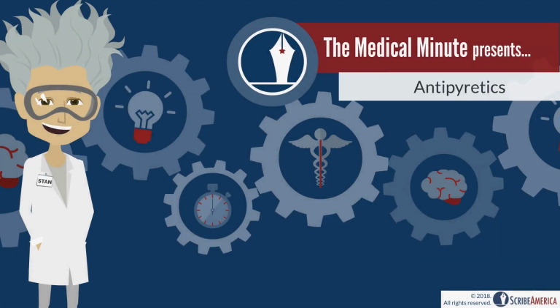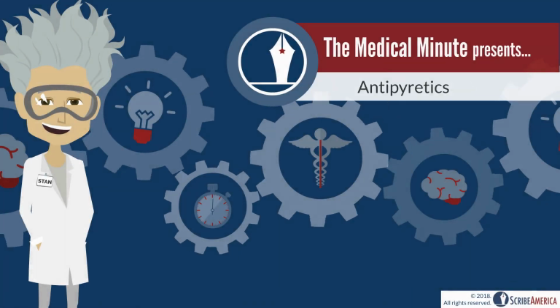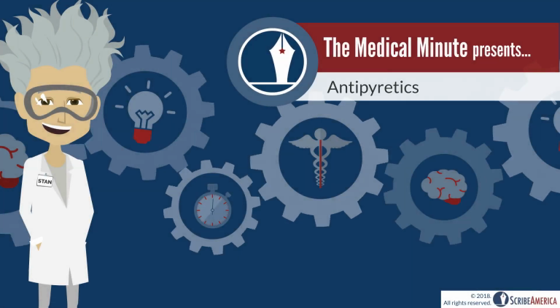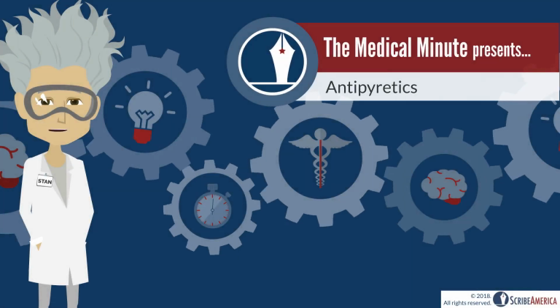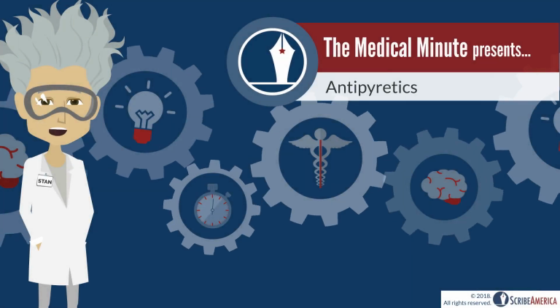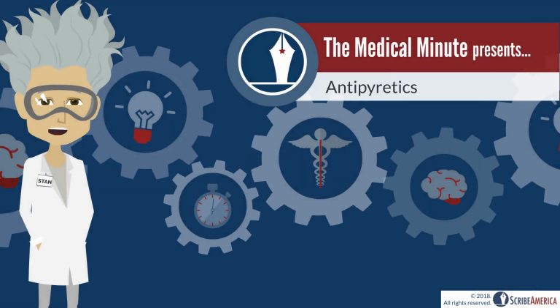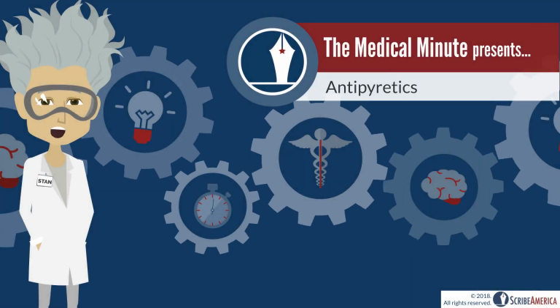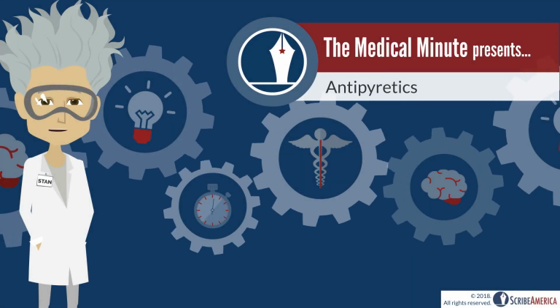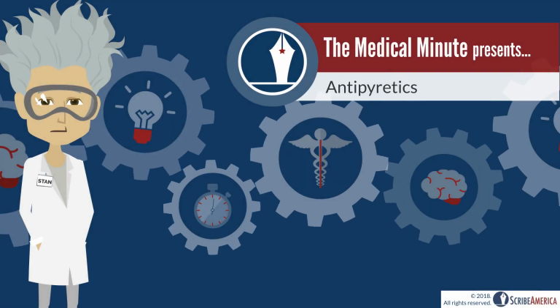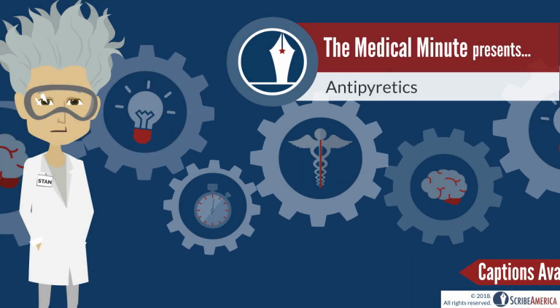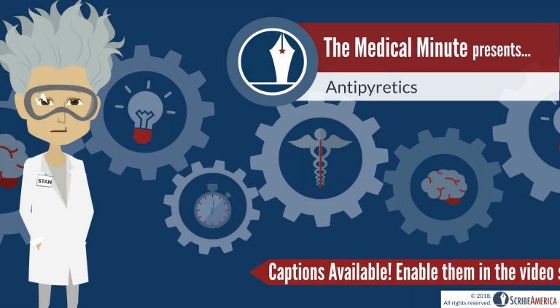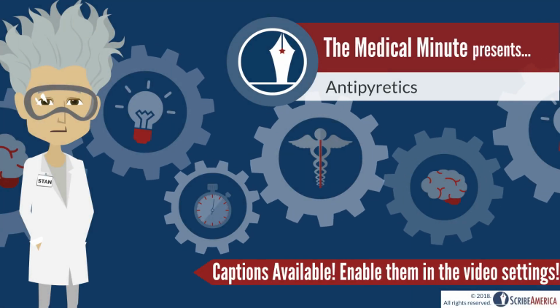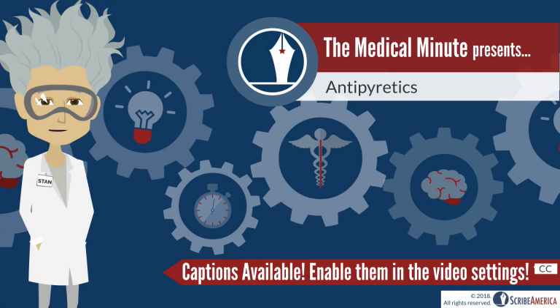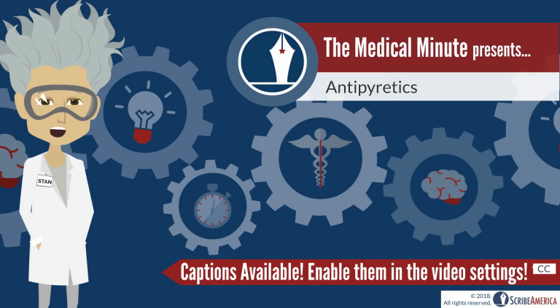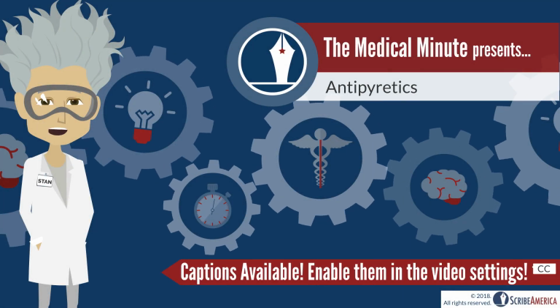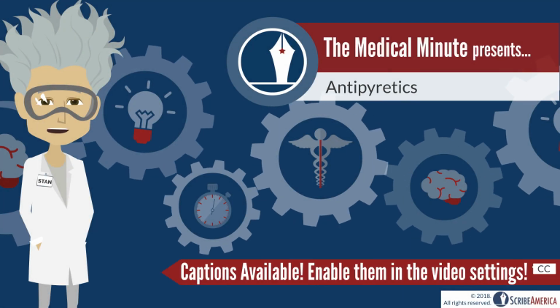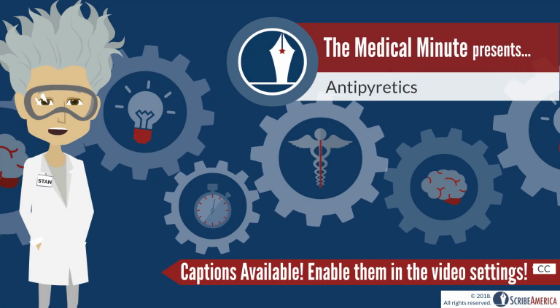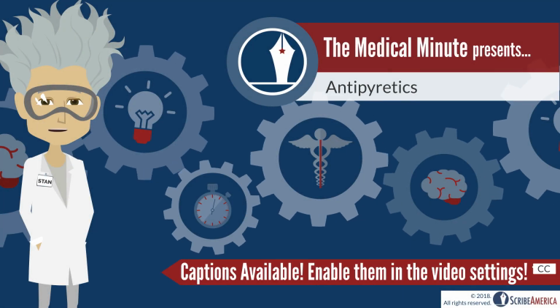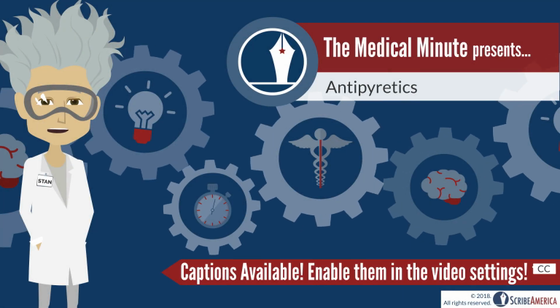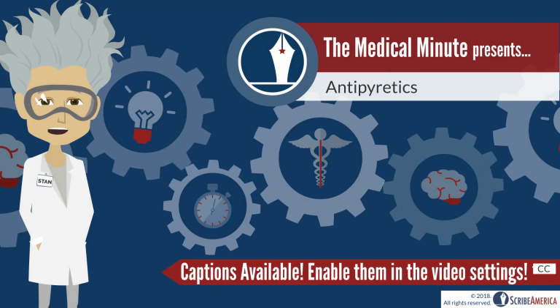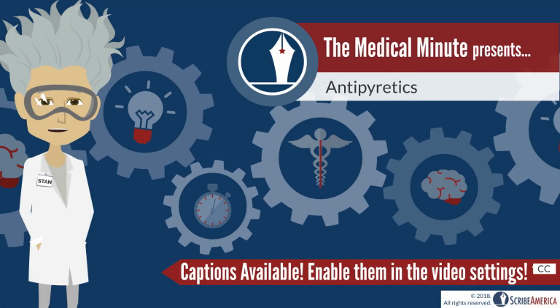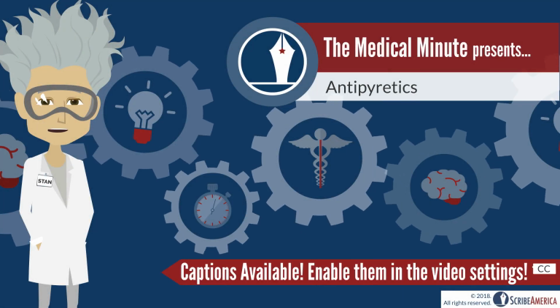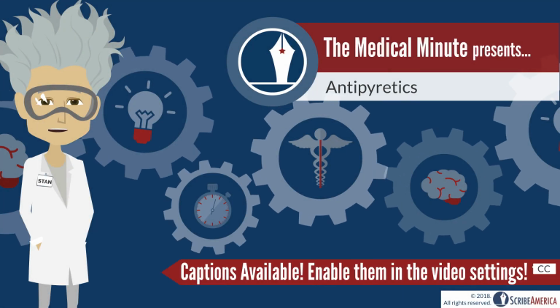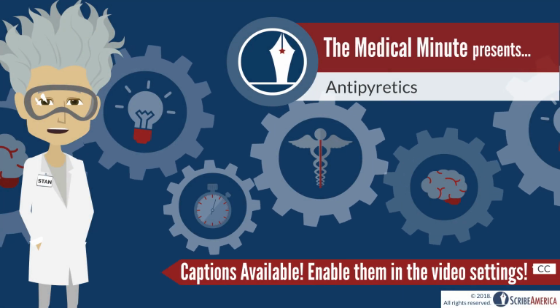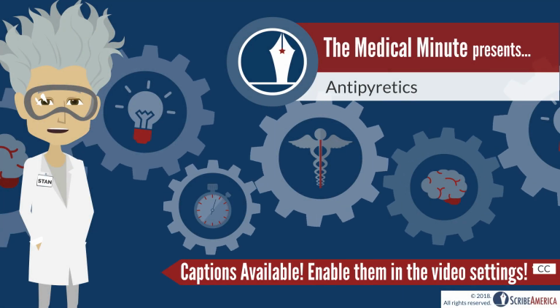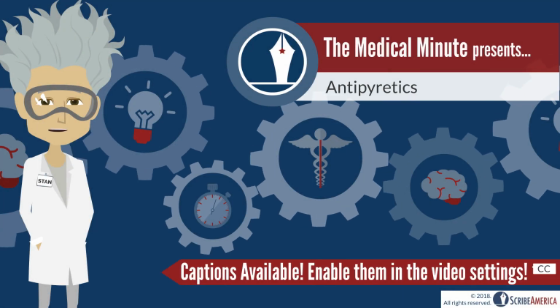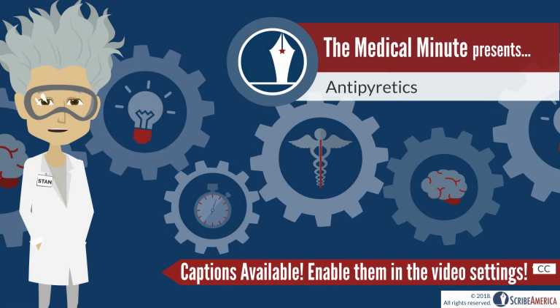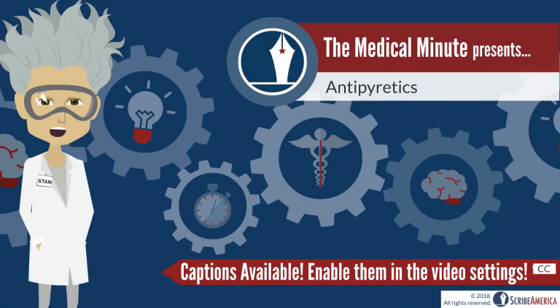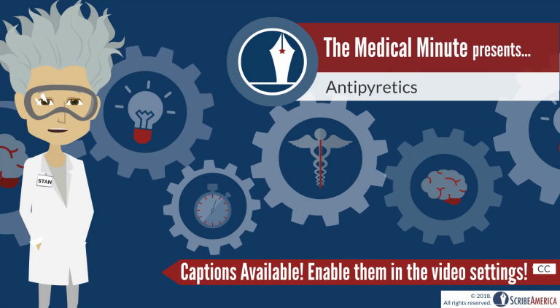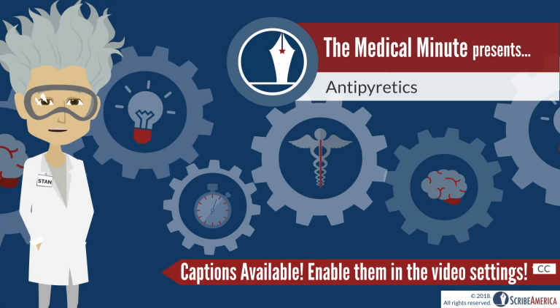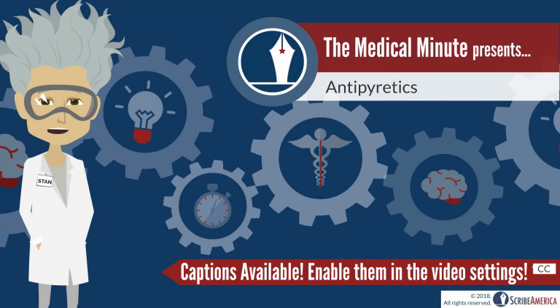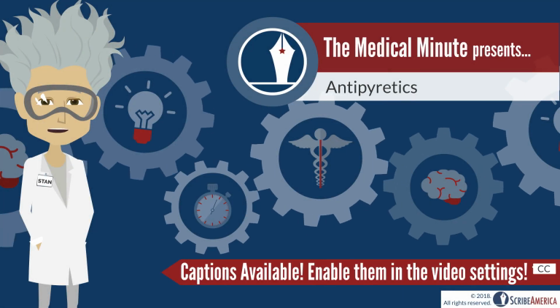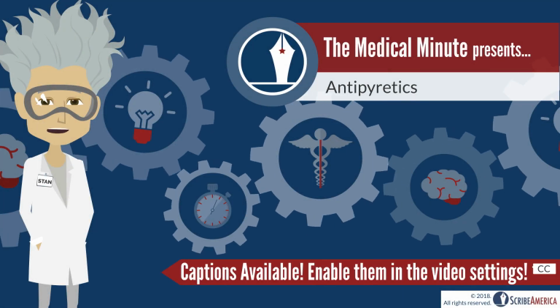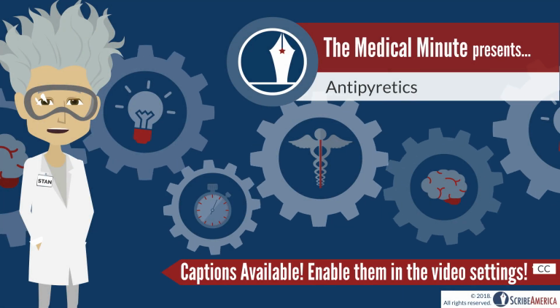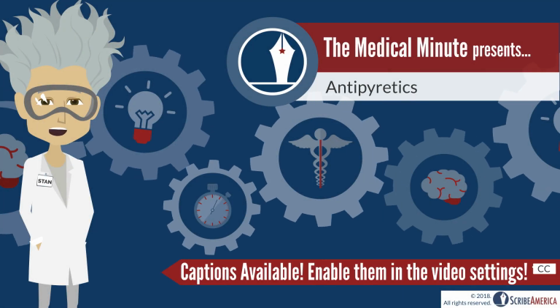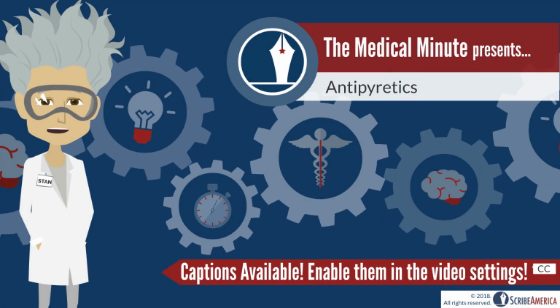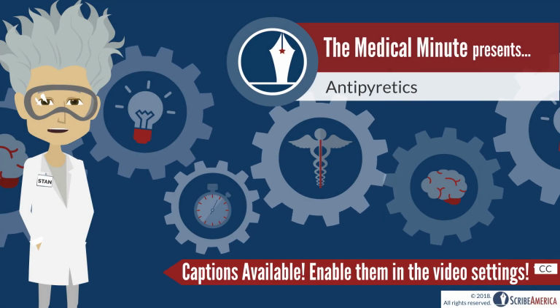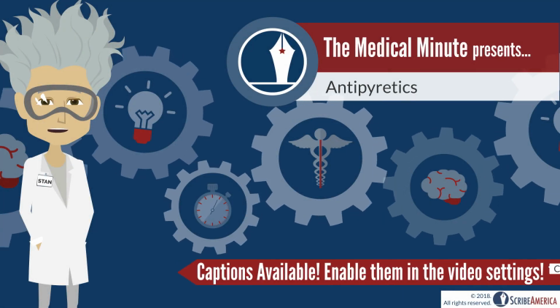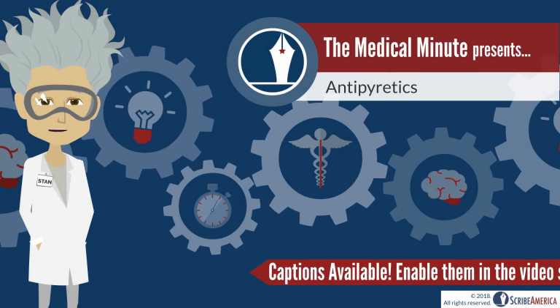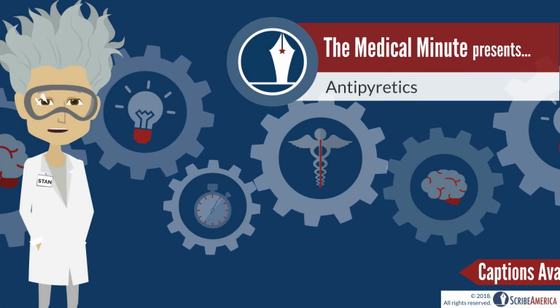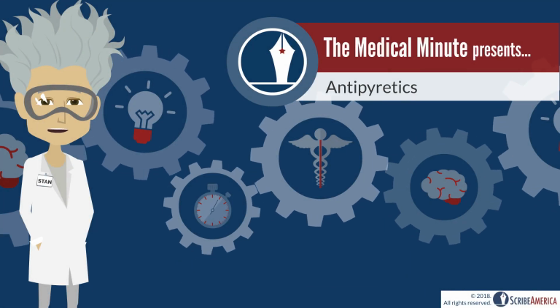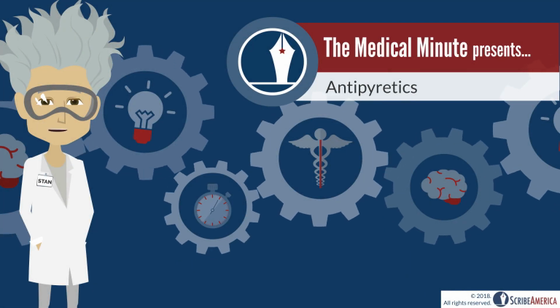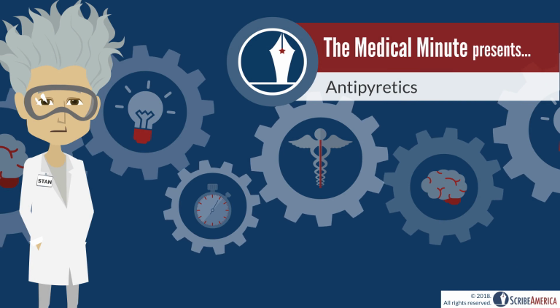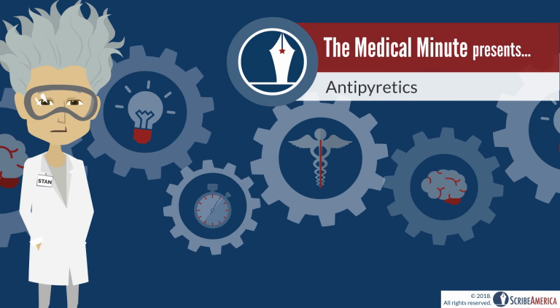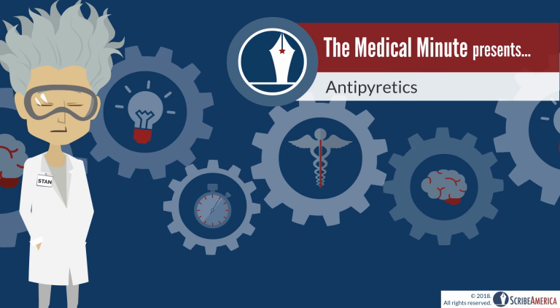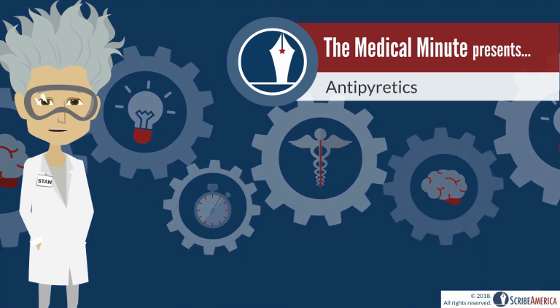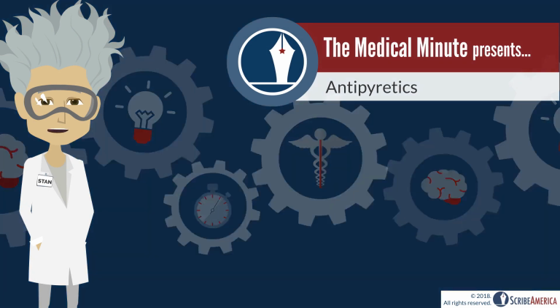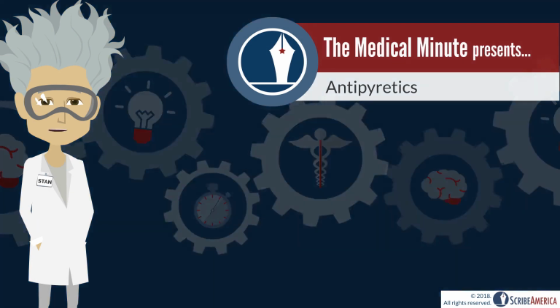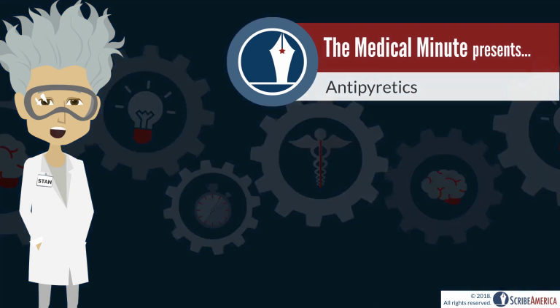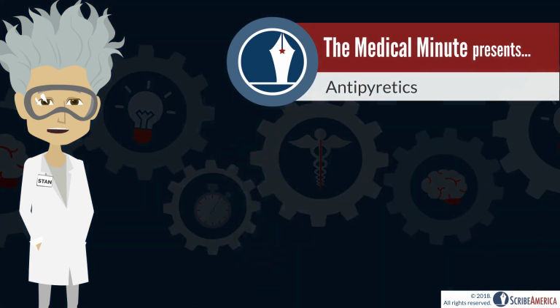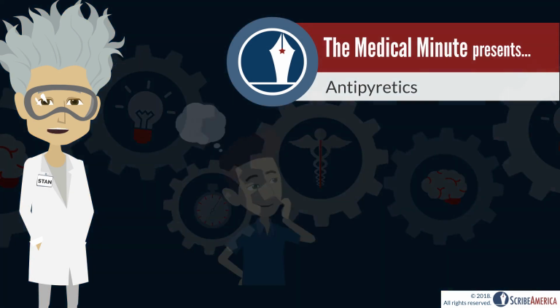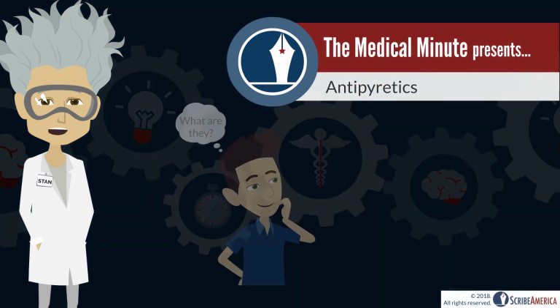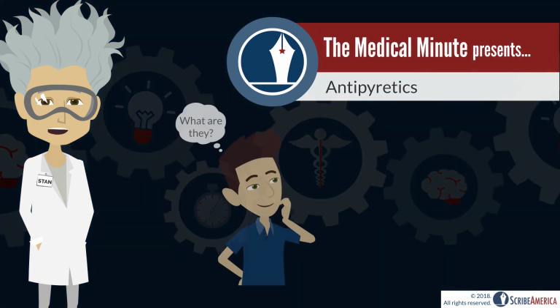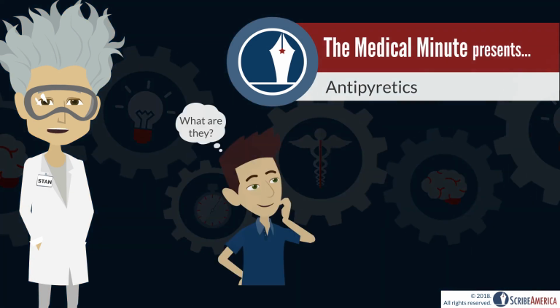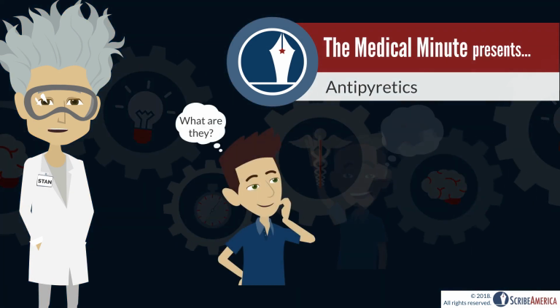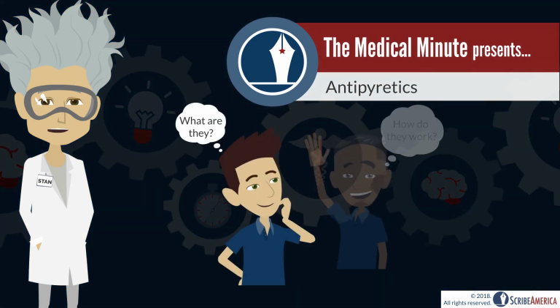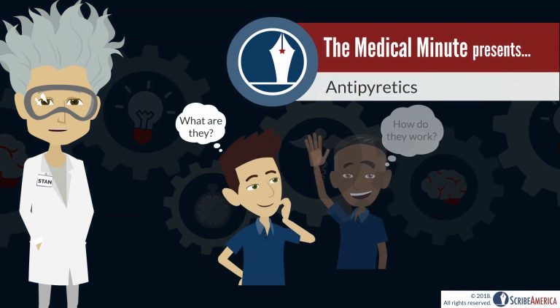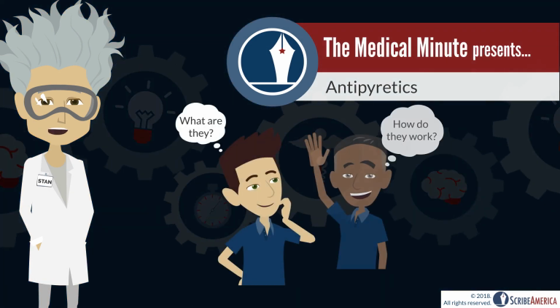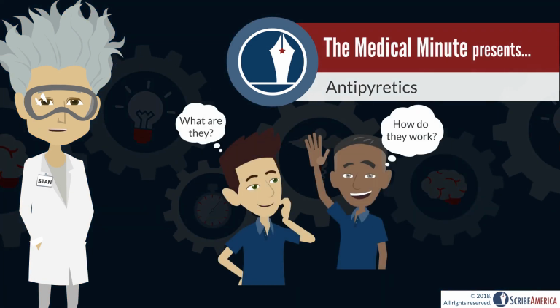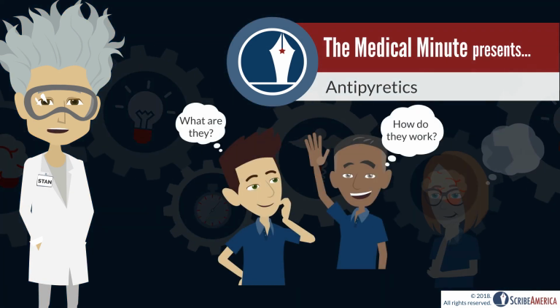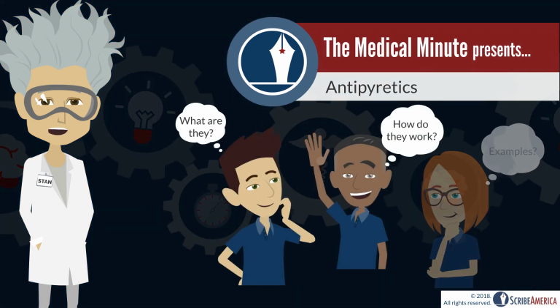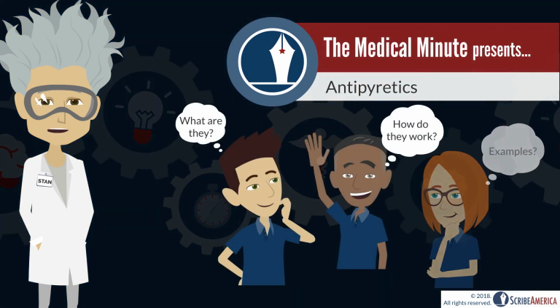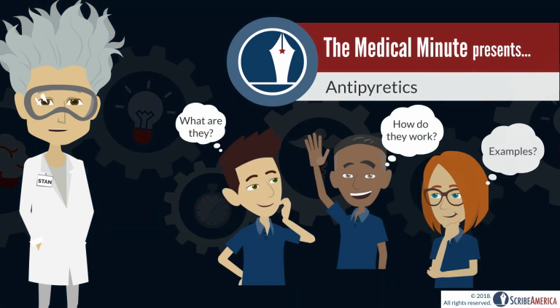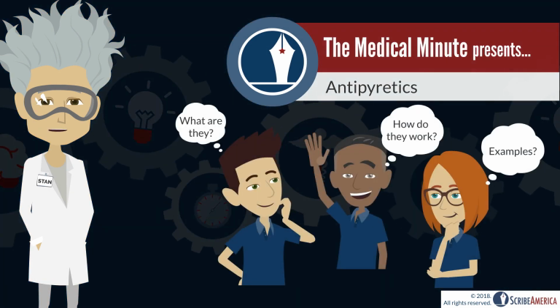Hi there! Stan the Medical Minute Man here, back with another Medical Minute Monday. This week I'm reviewing antipyretics.